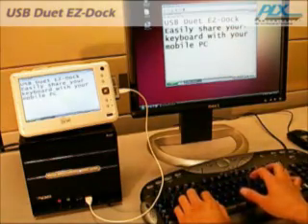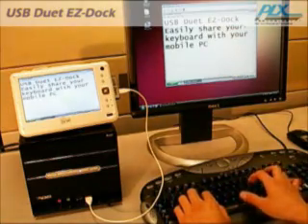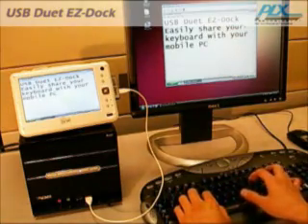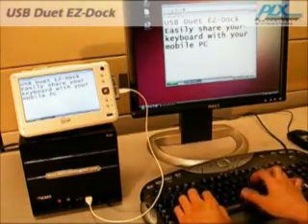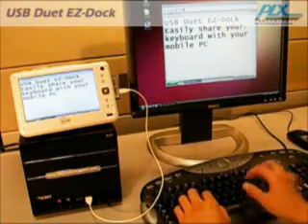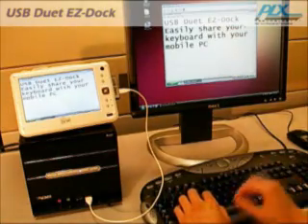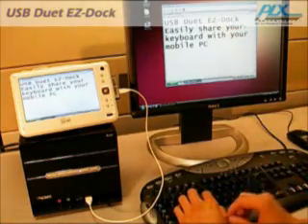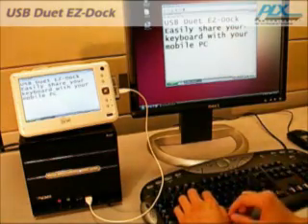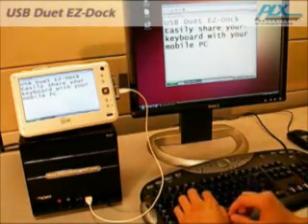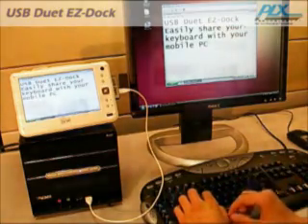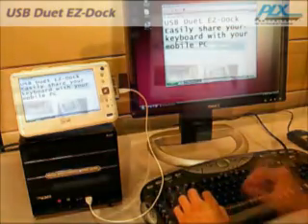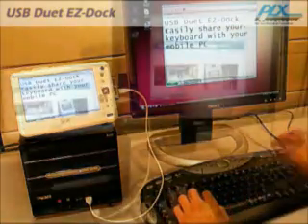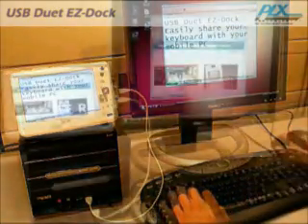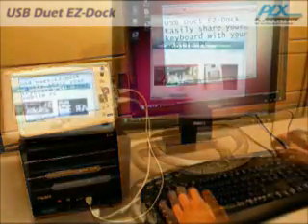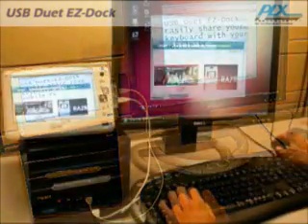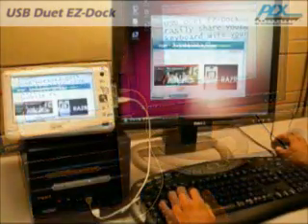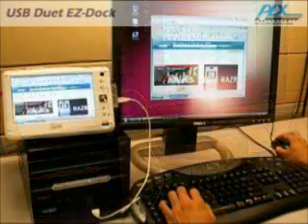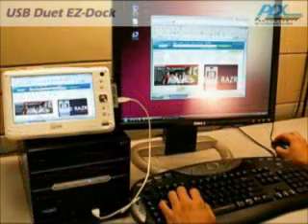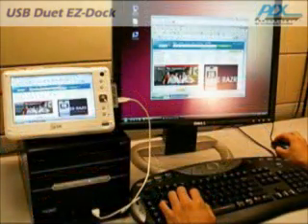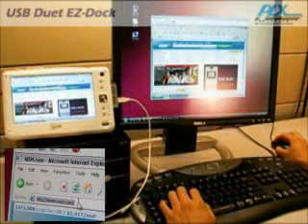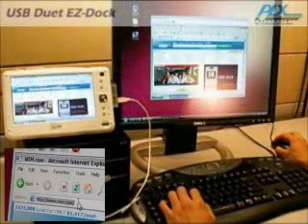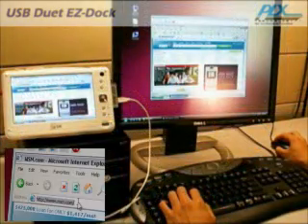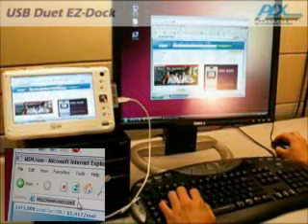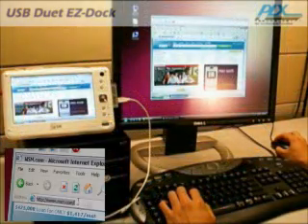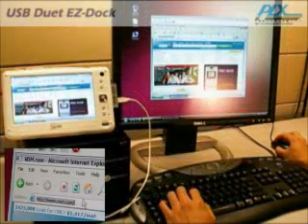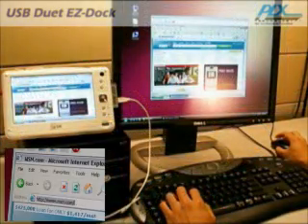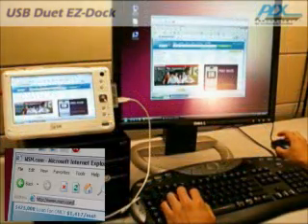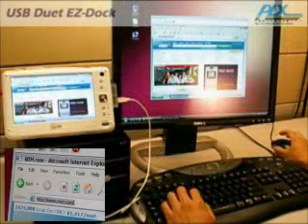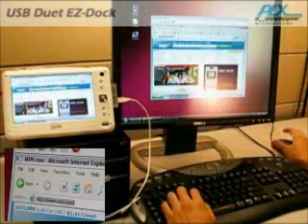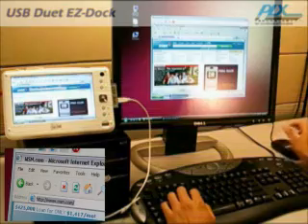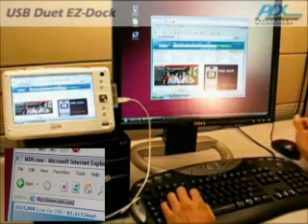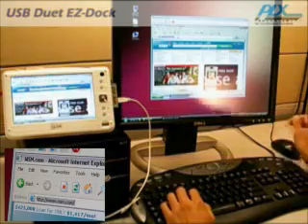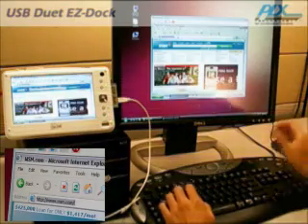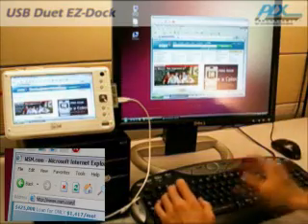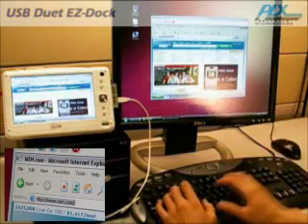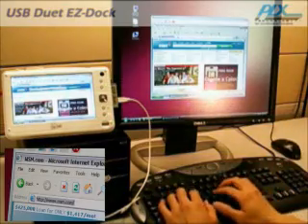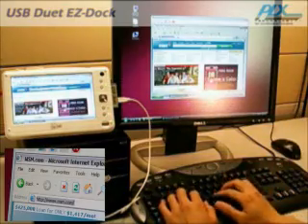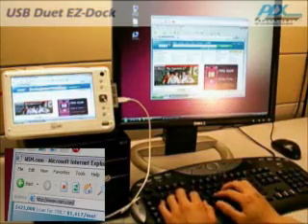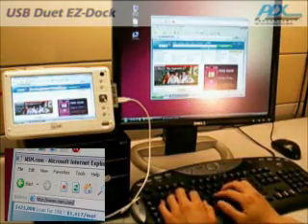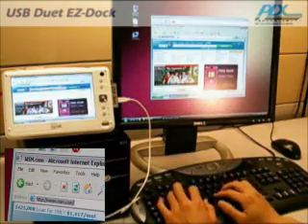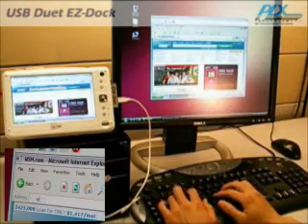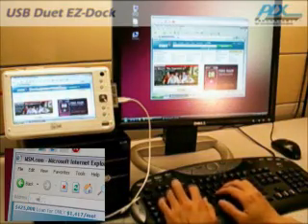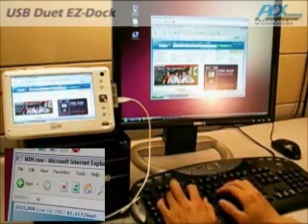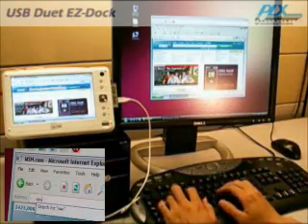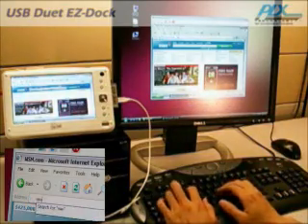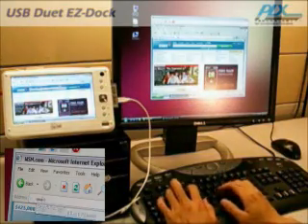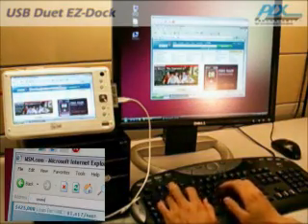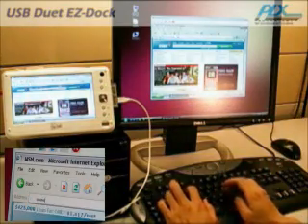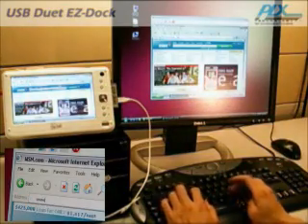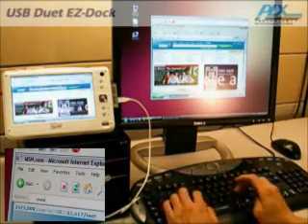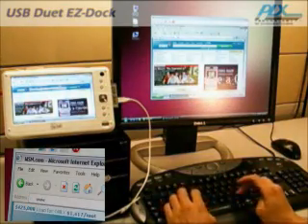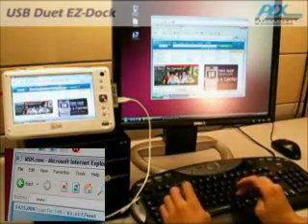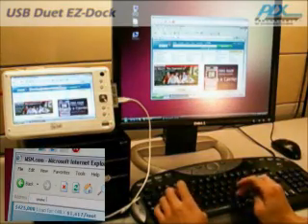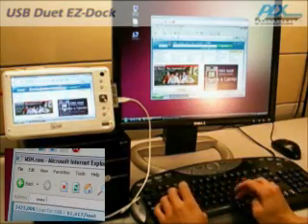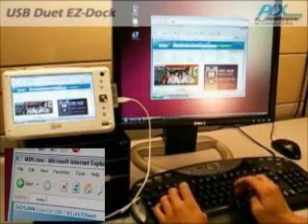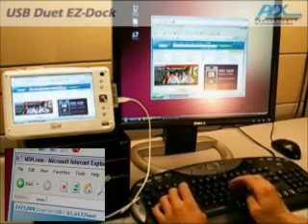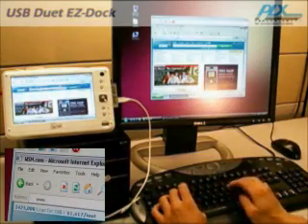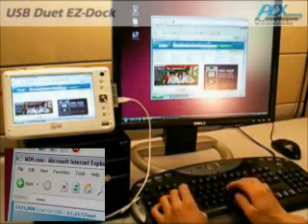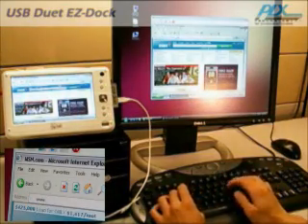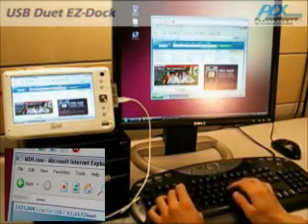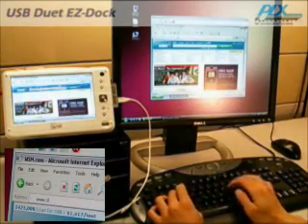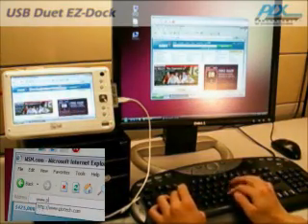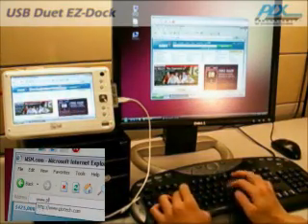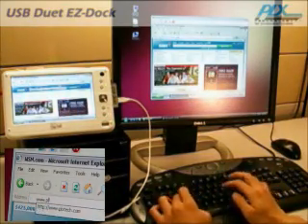USB Duet Easy Dock shares your video, mouse, and keyboard so you can work and play in the comfort of your own desk.